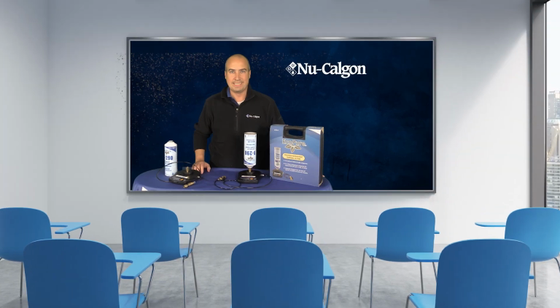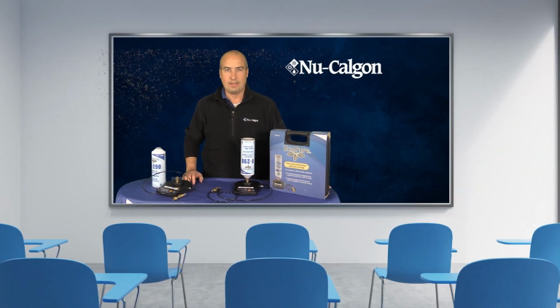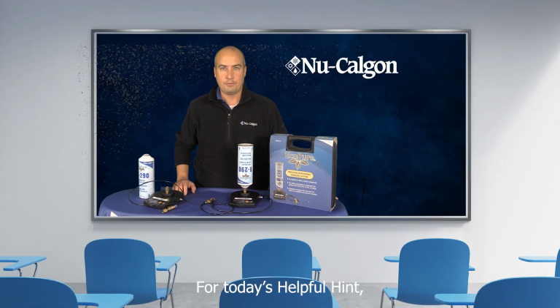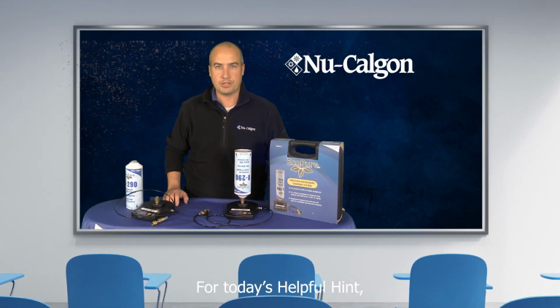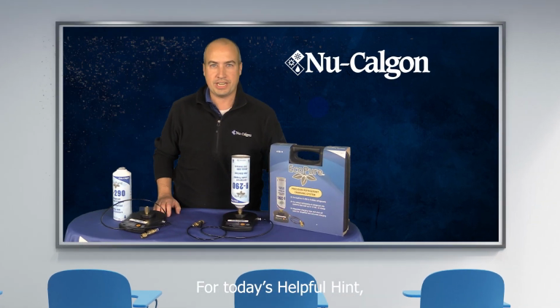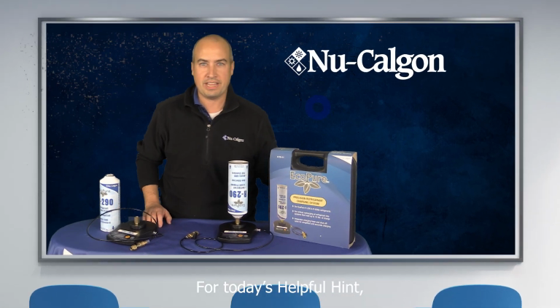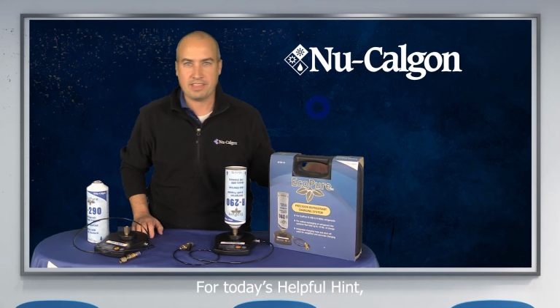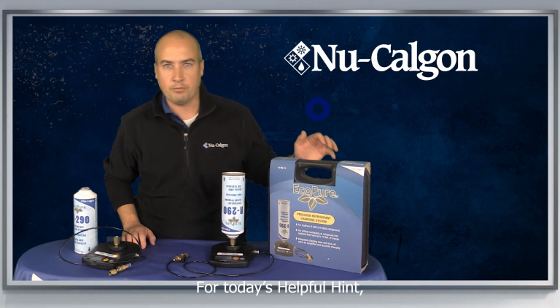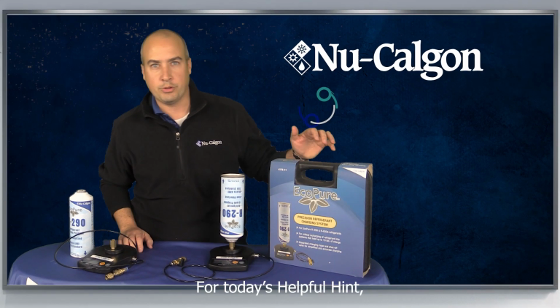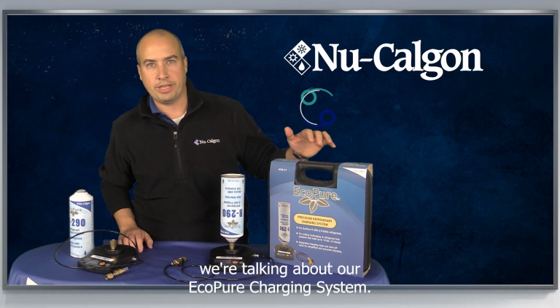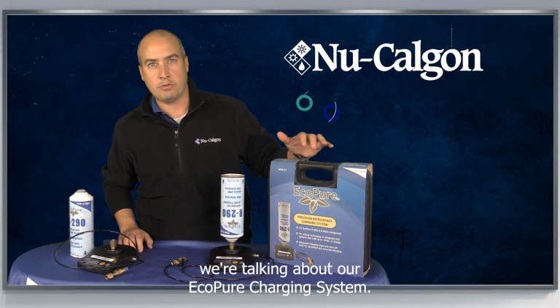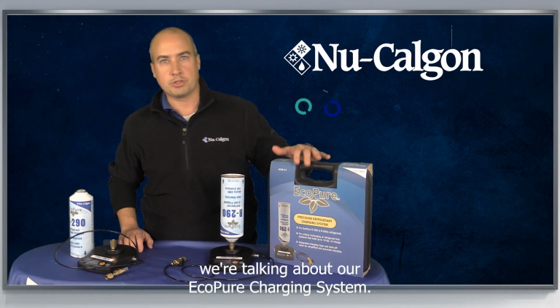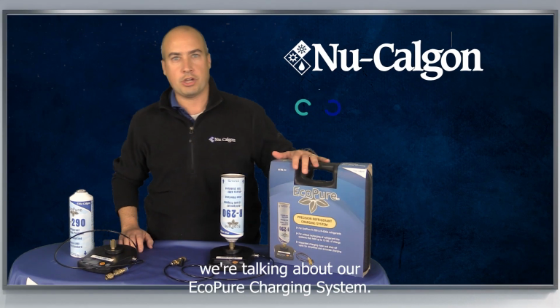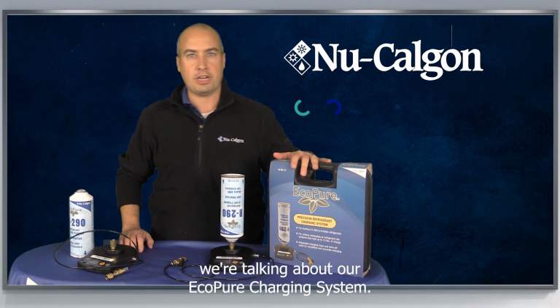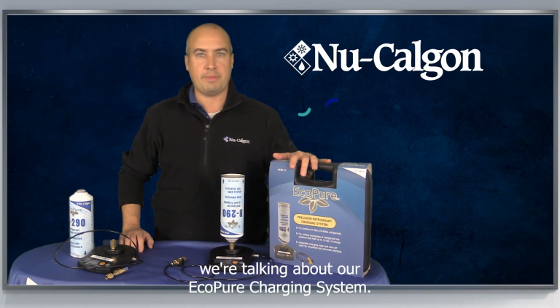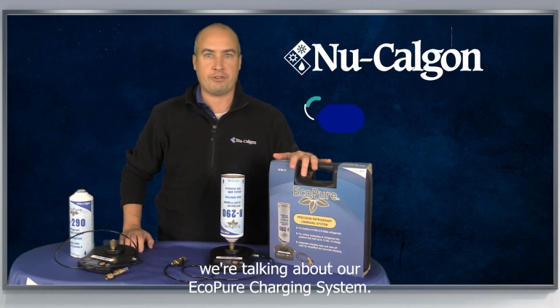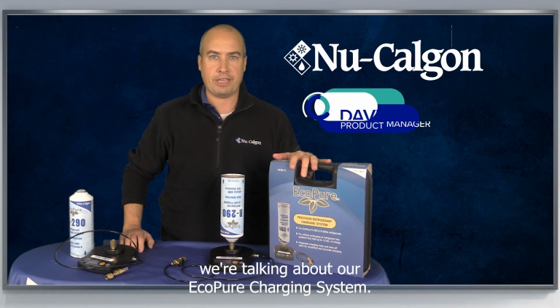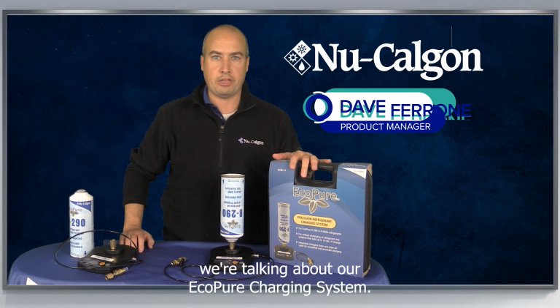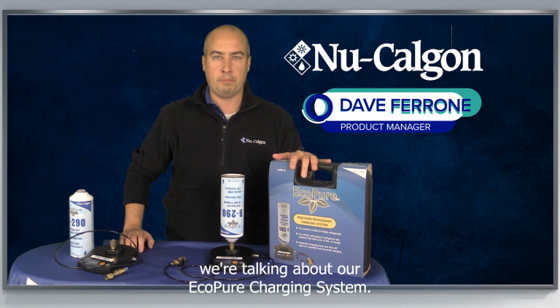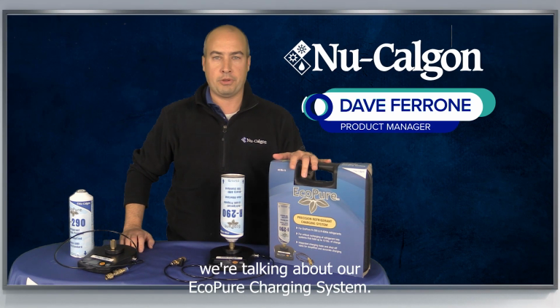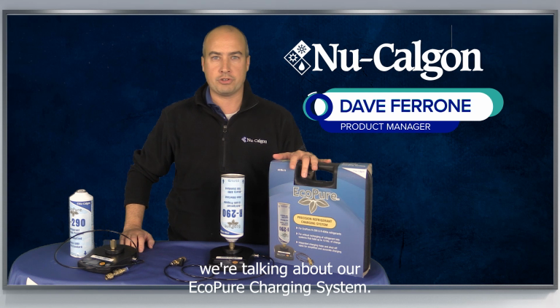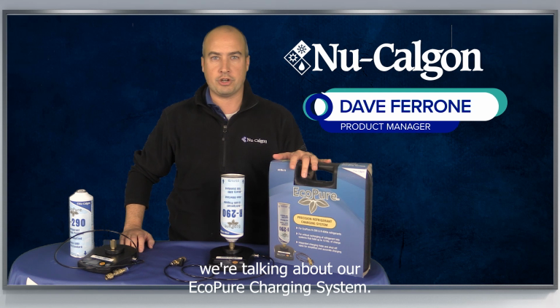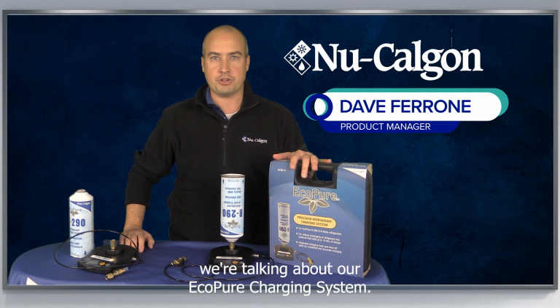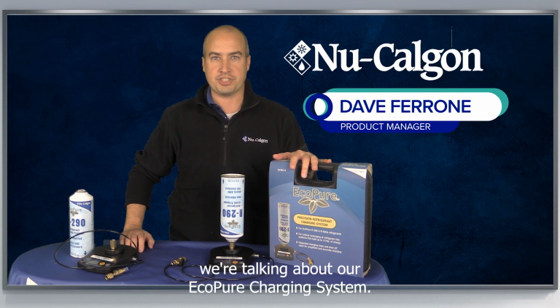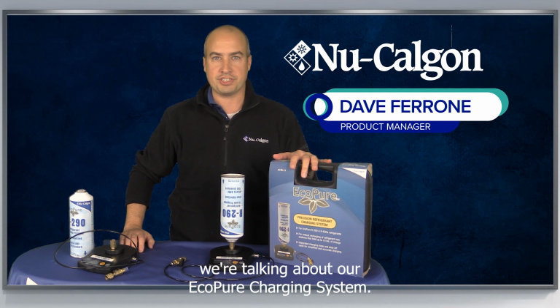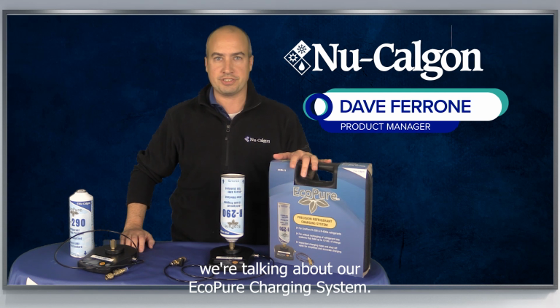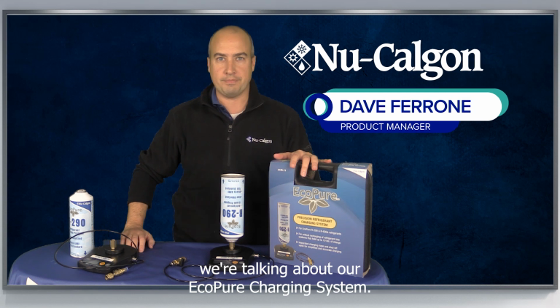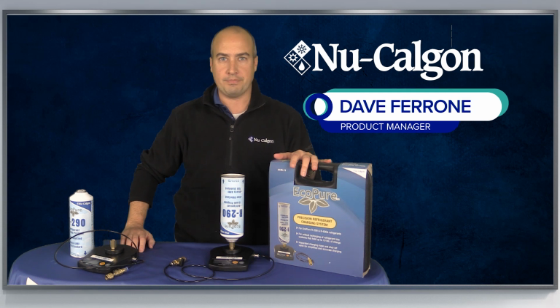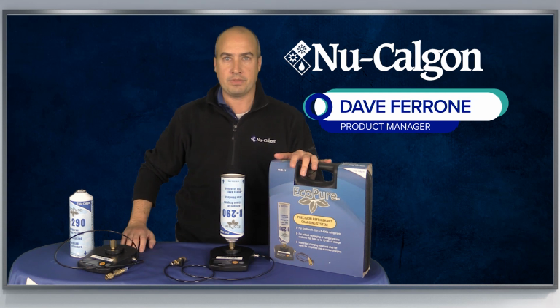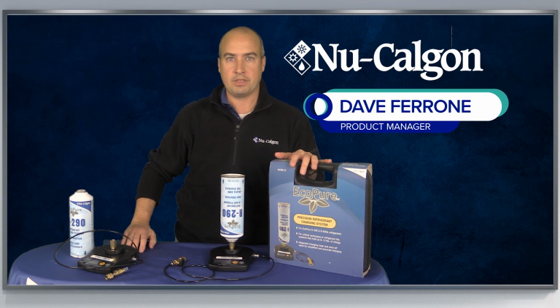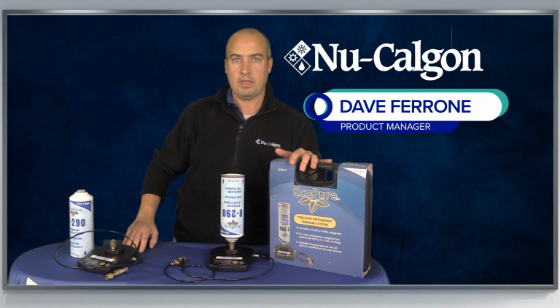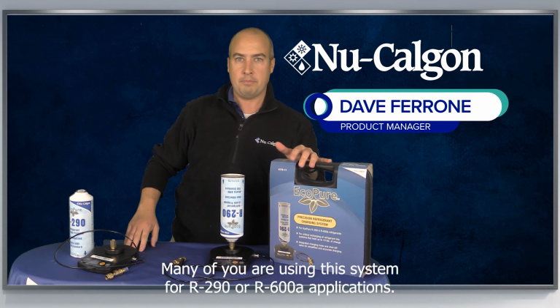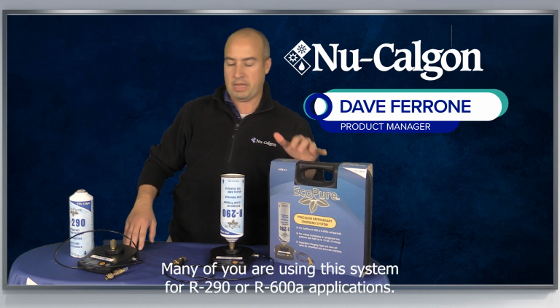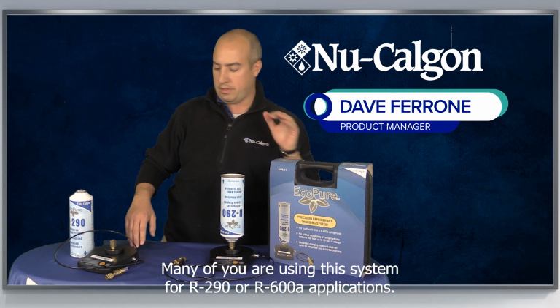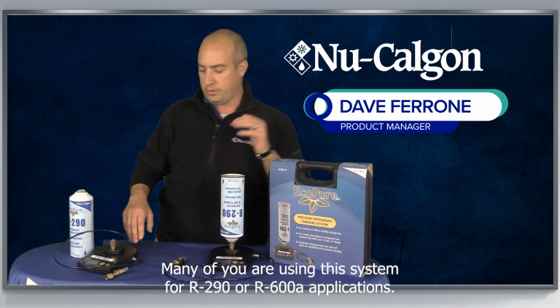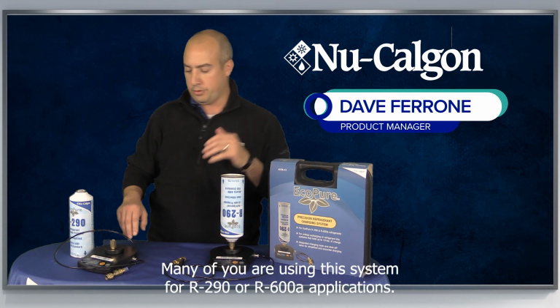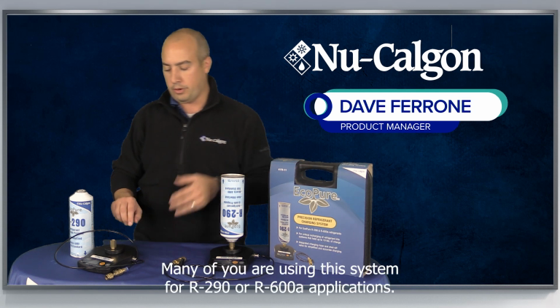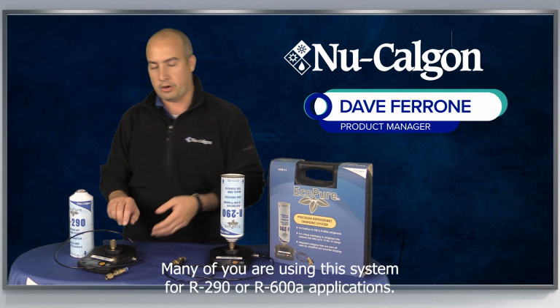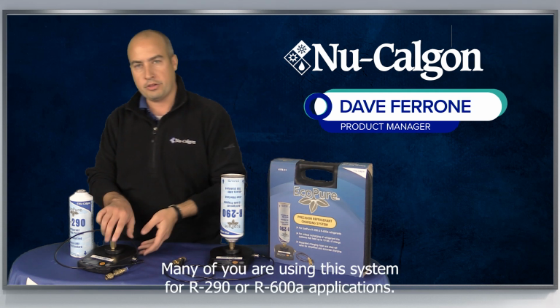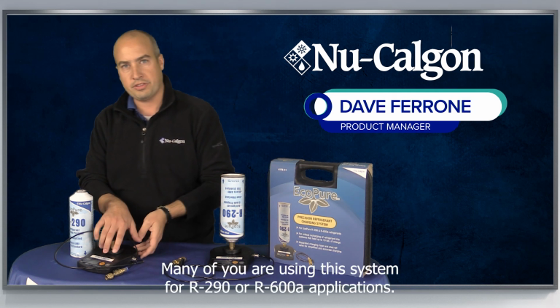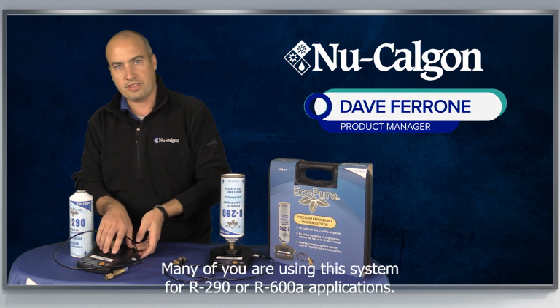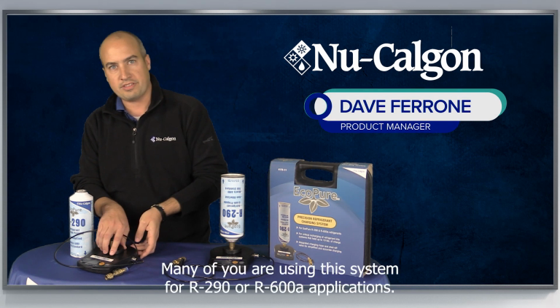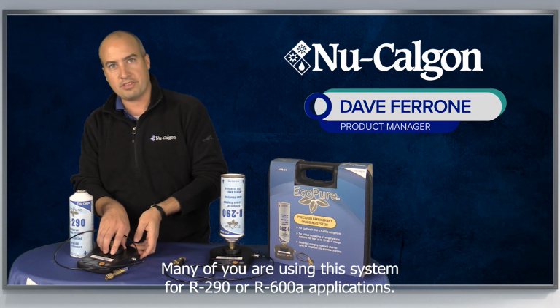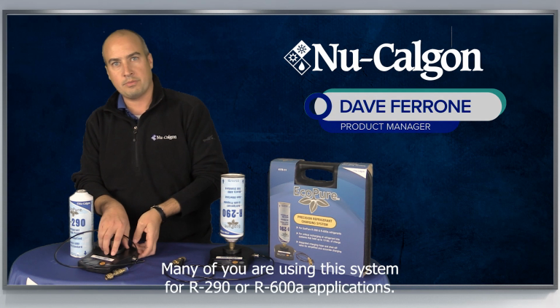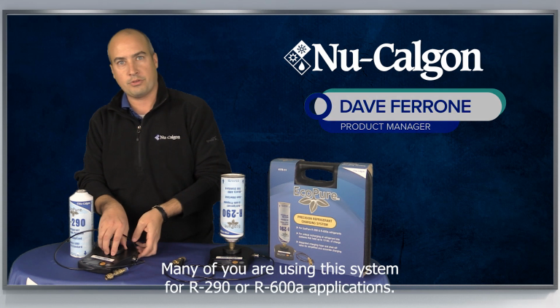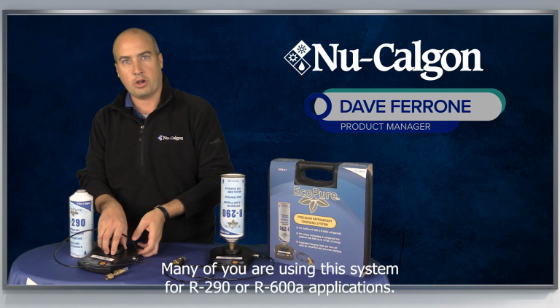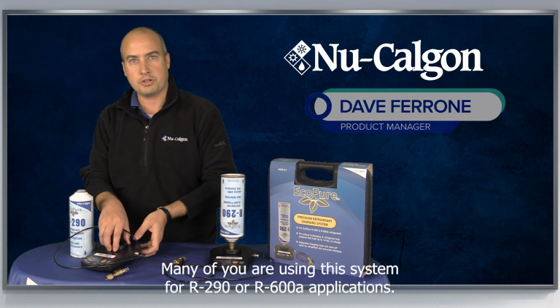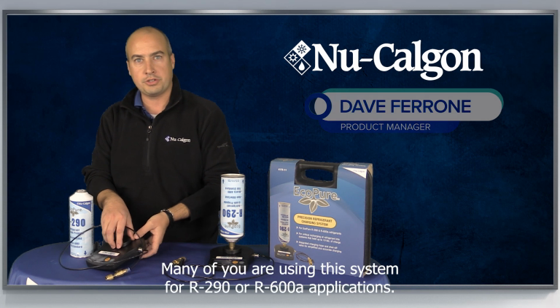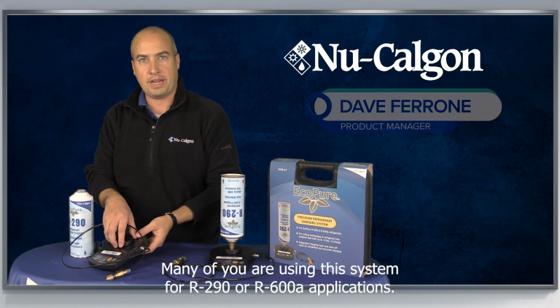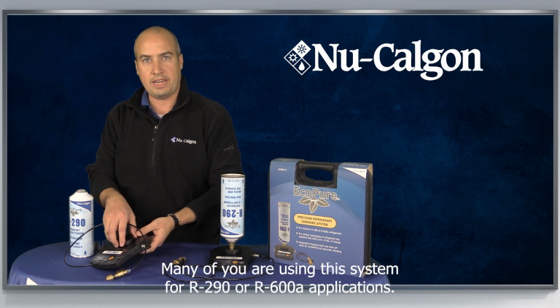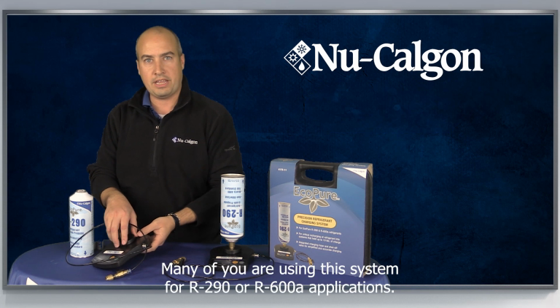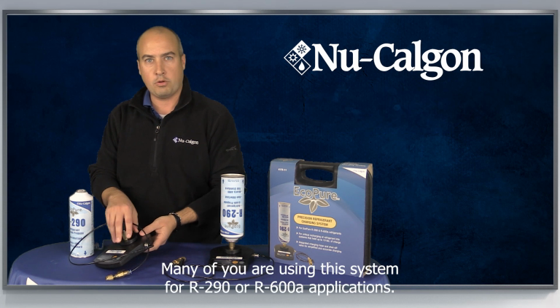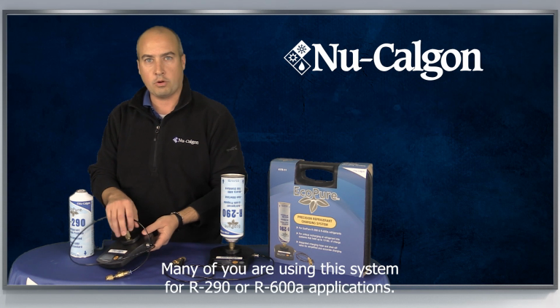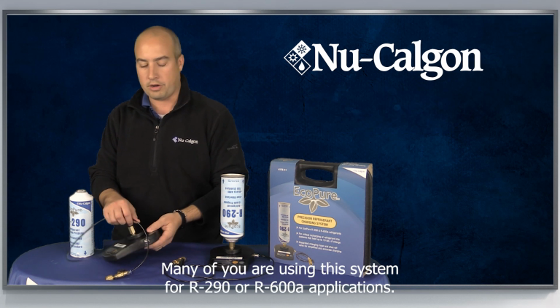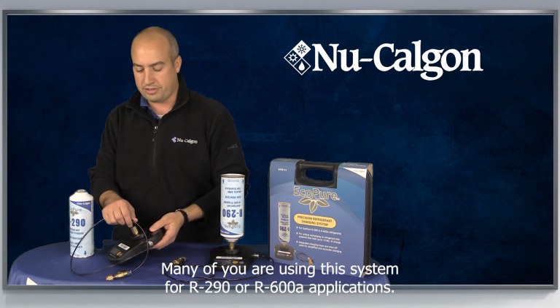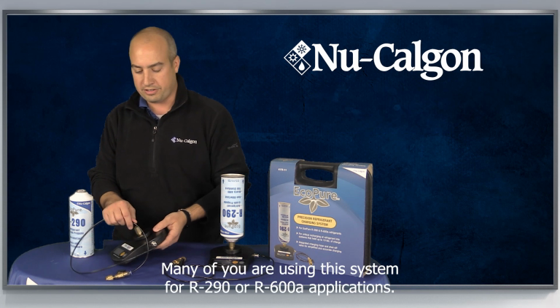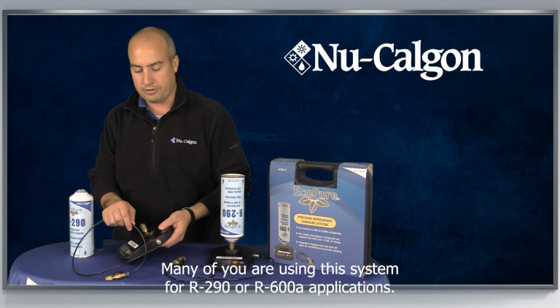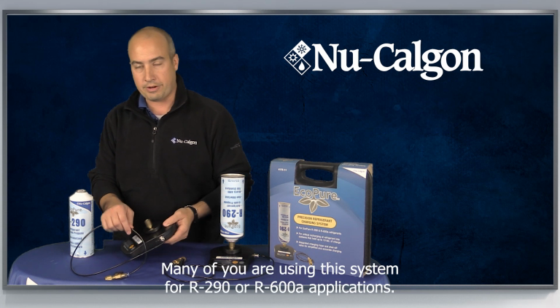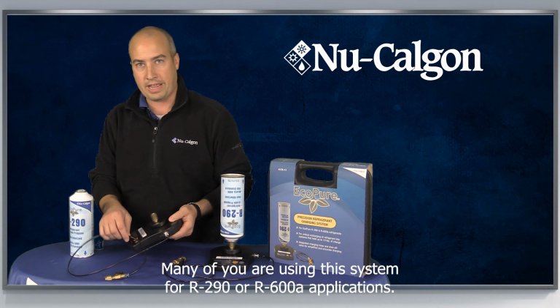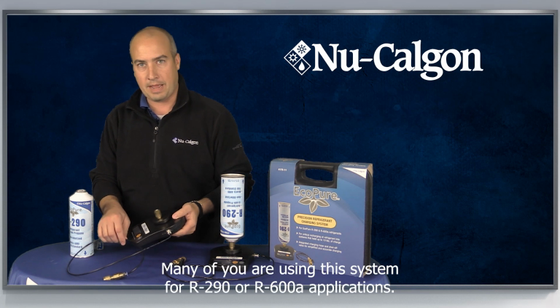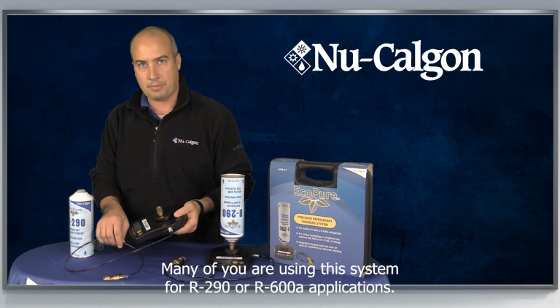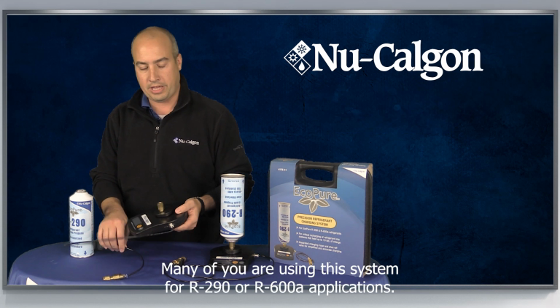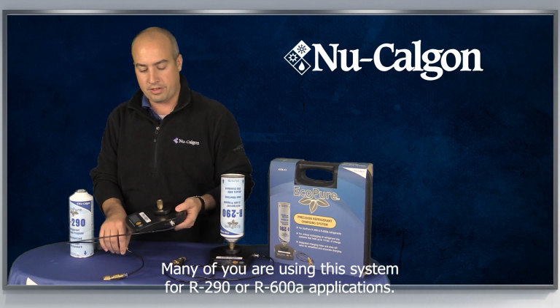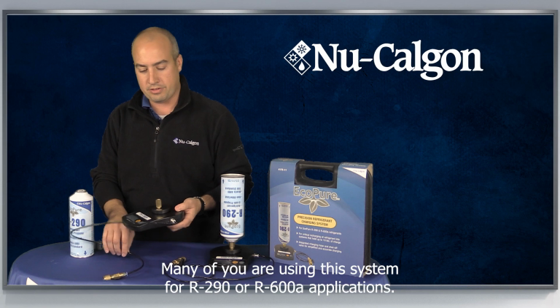For today's Helpful Hint, we're talking about our Eco-Pure Charging System. Many of you are using this system for R290 or R600A applications.